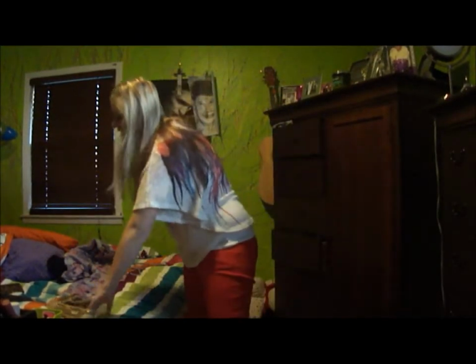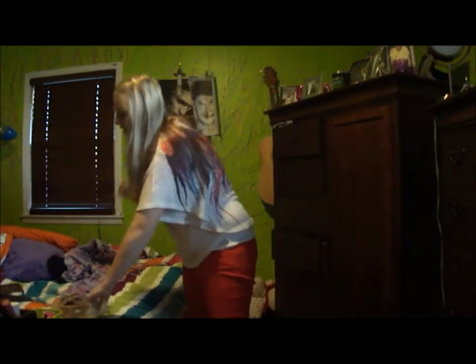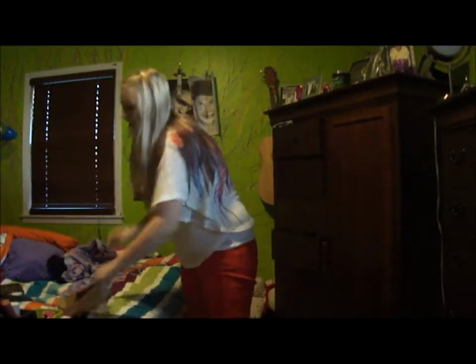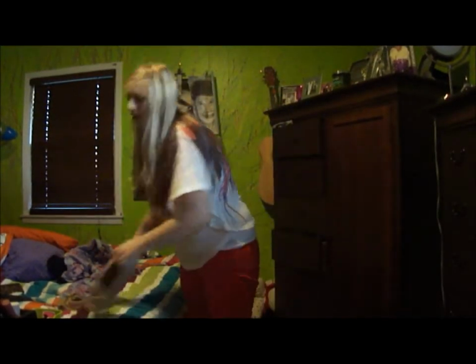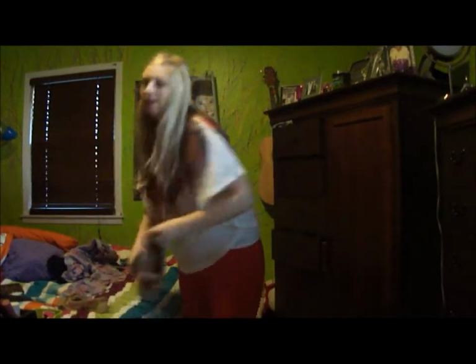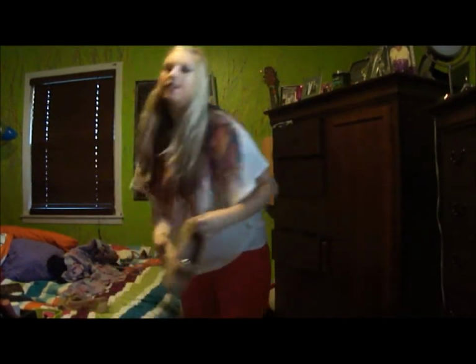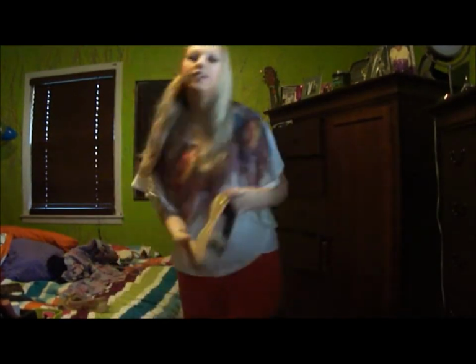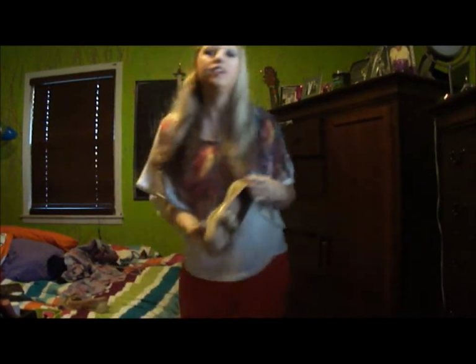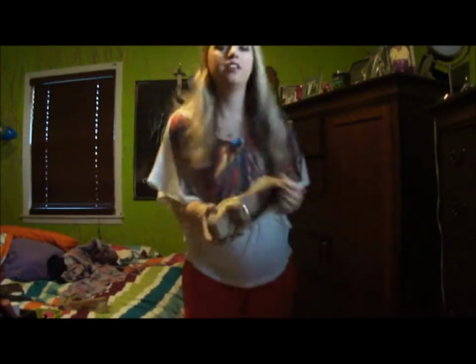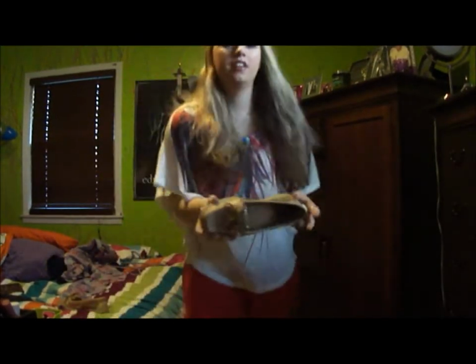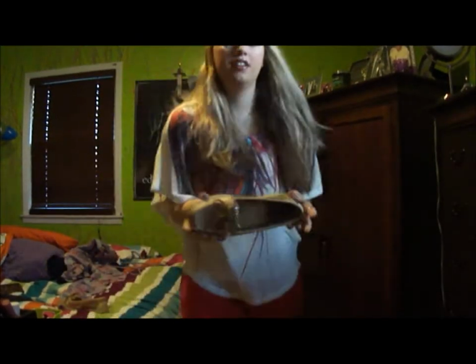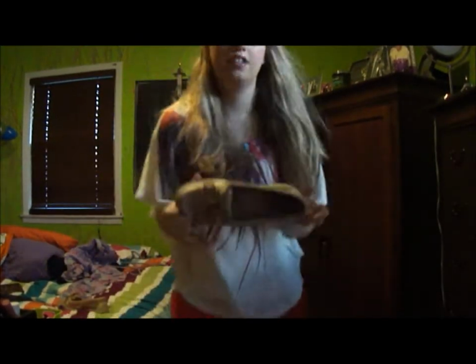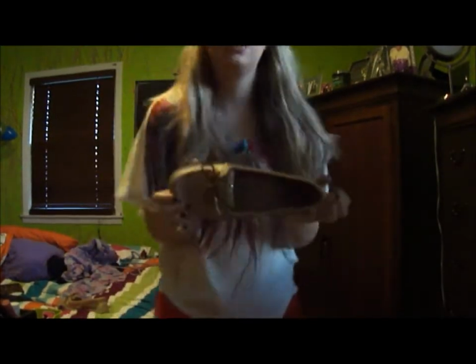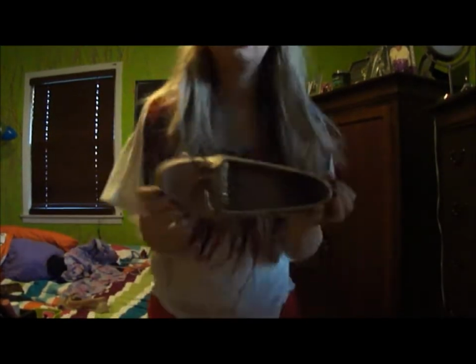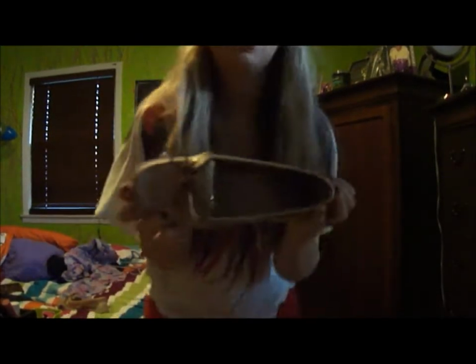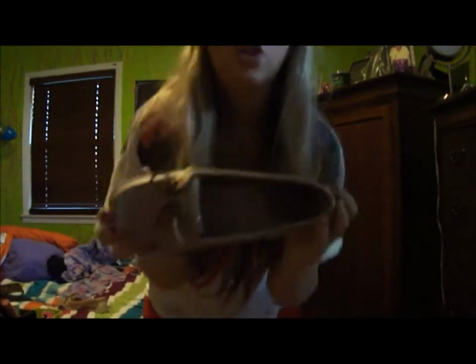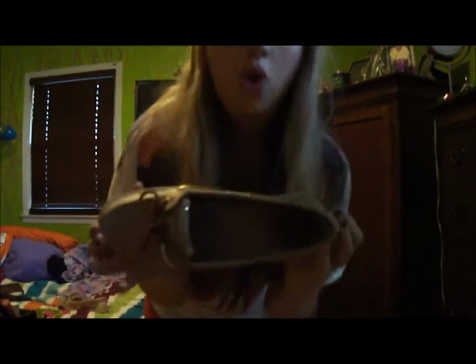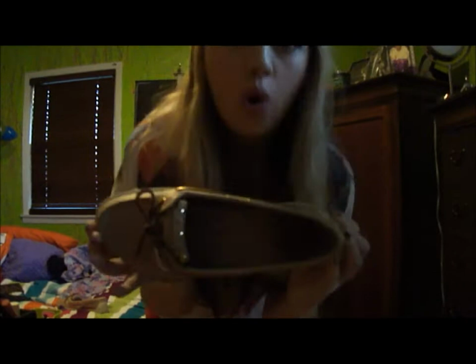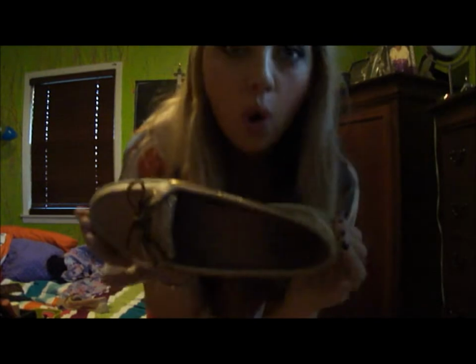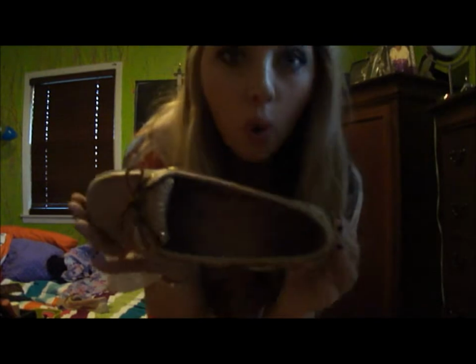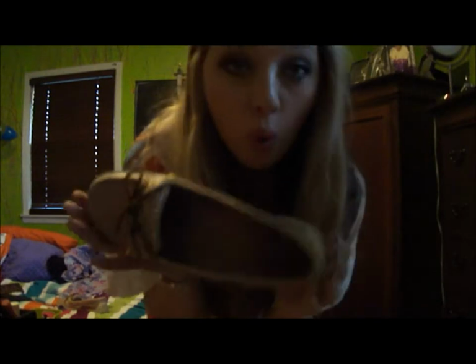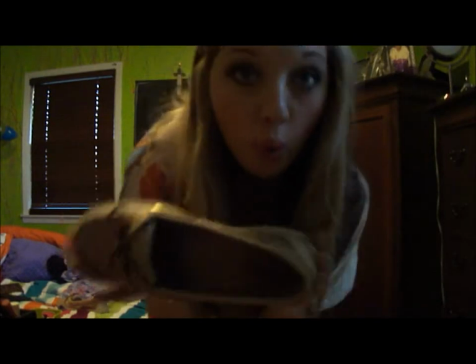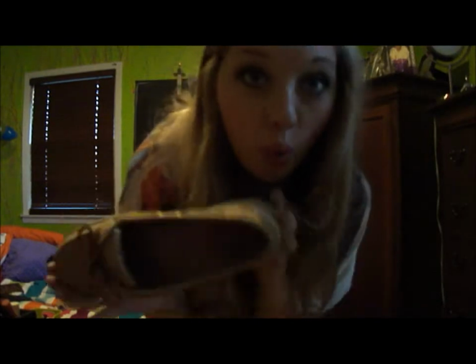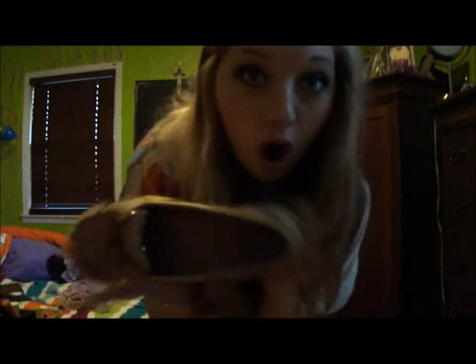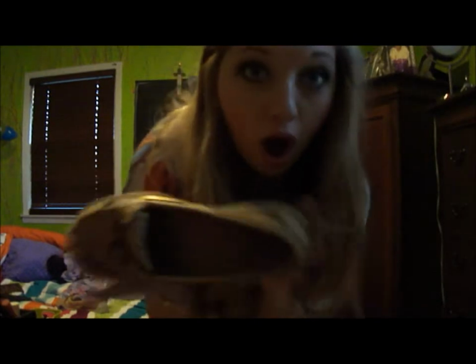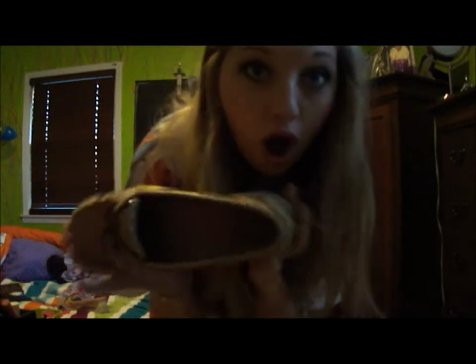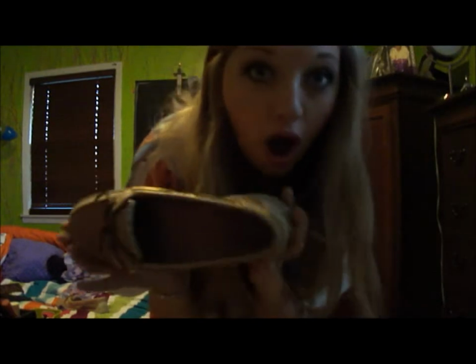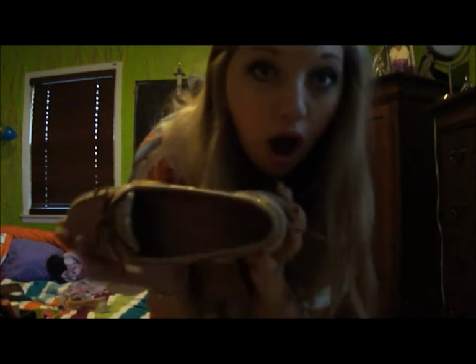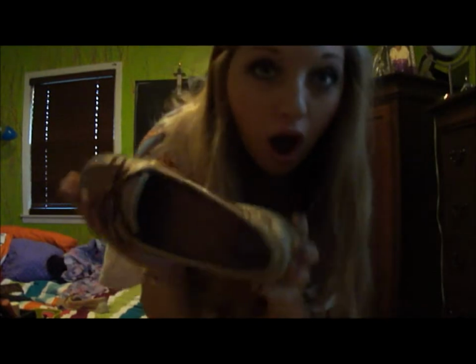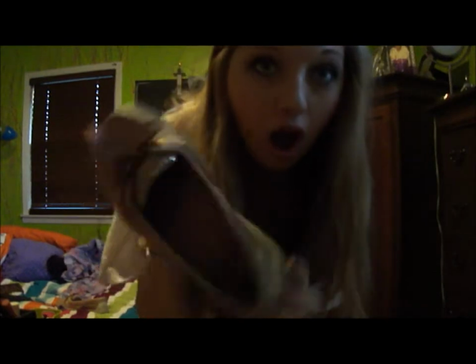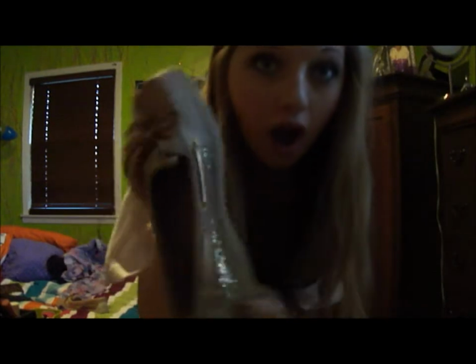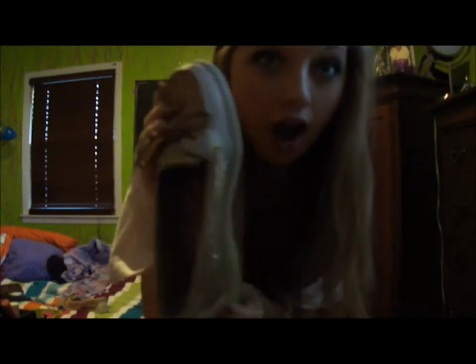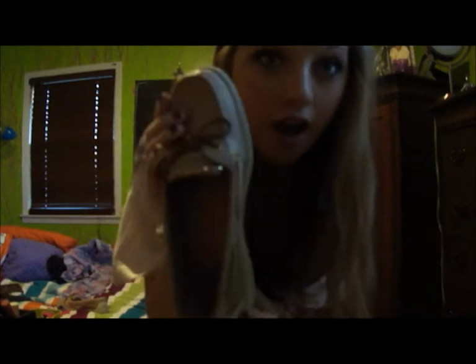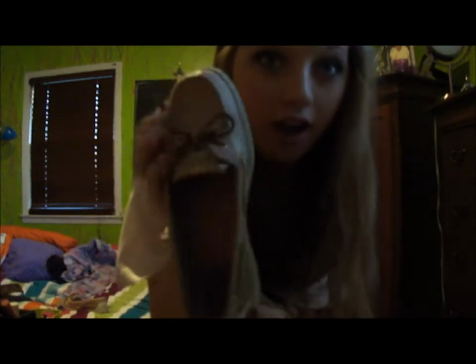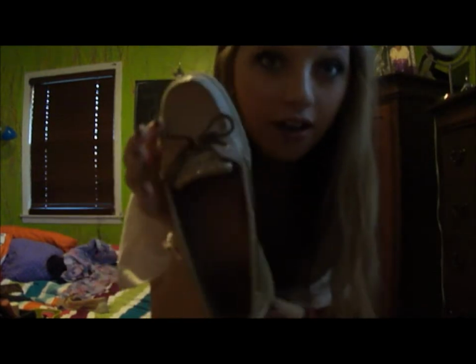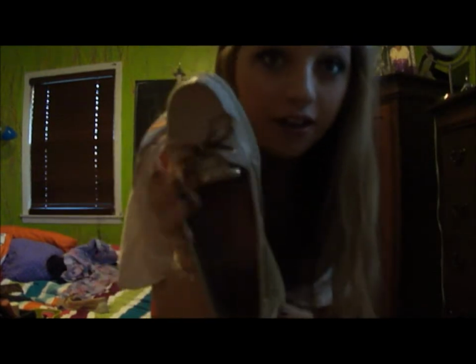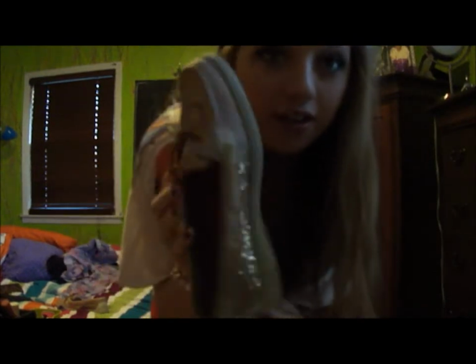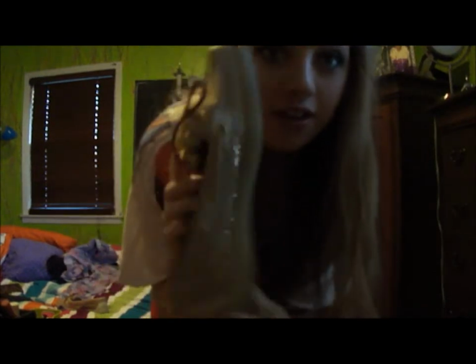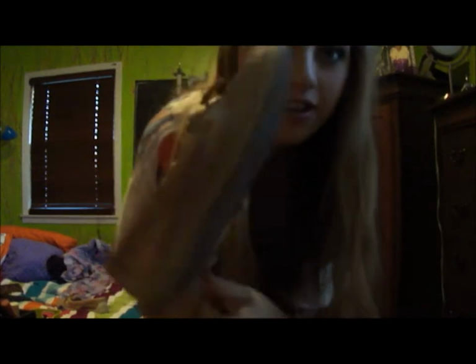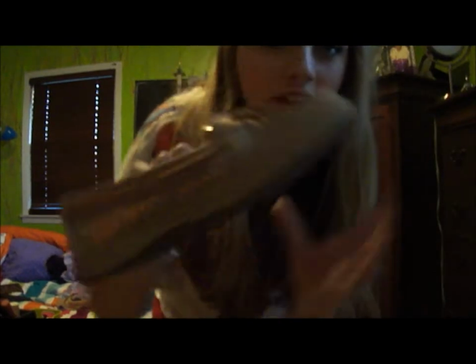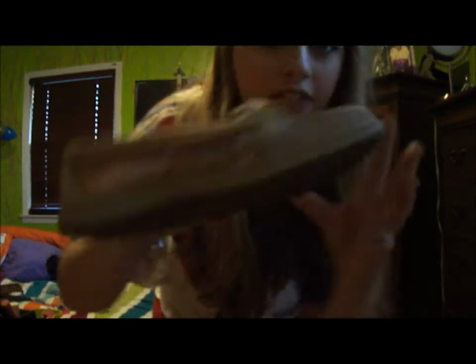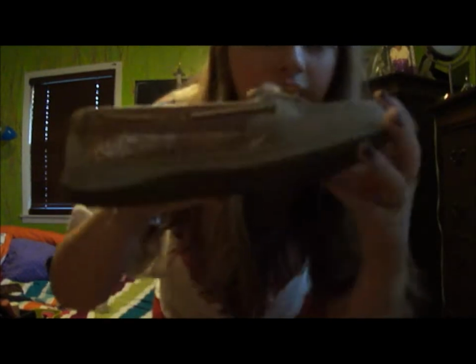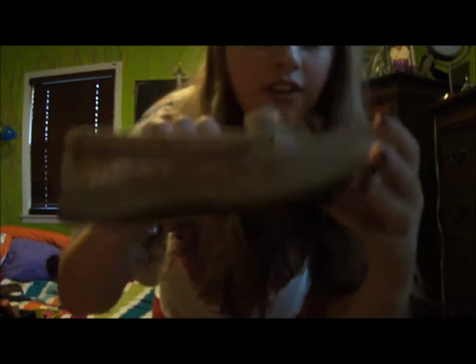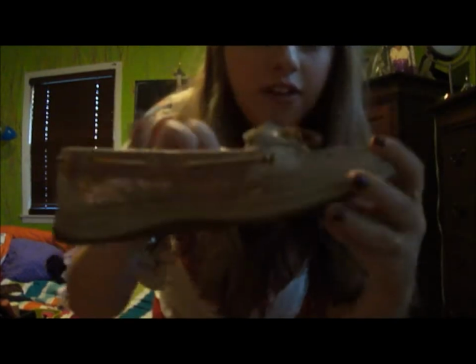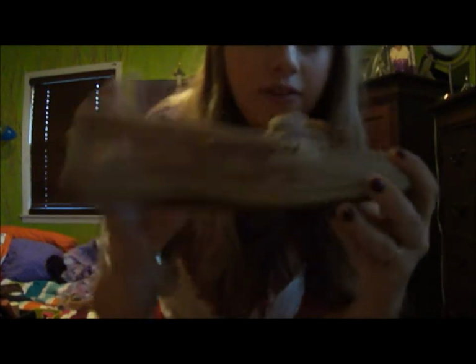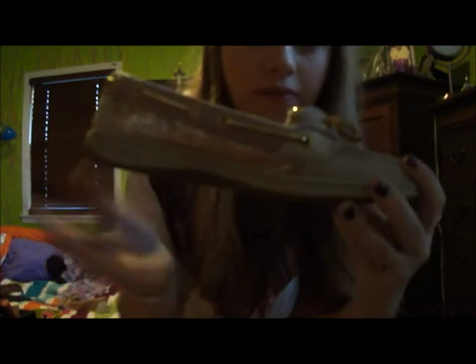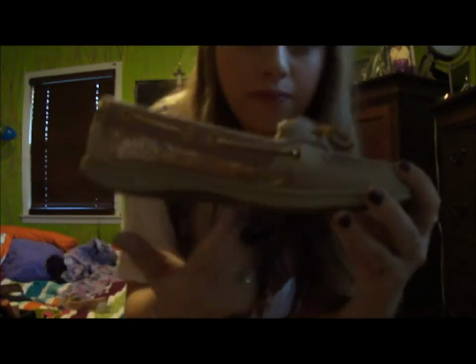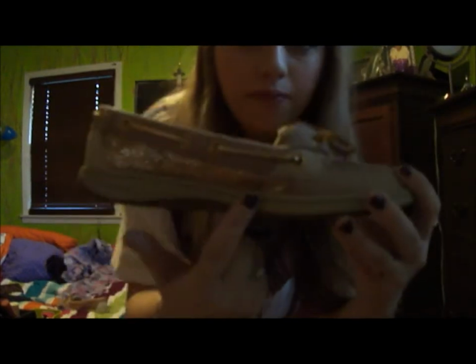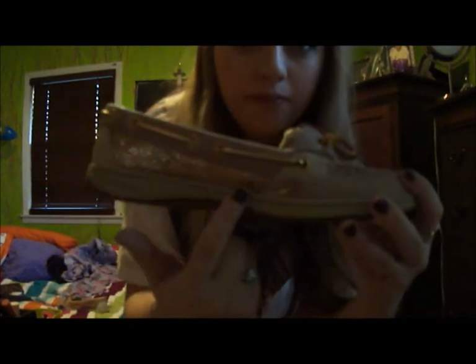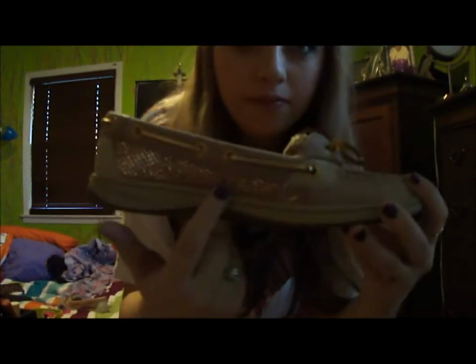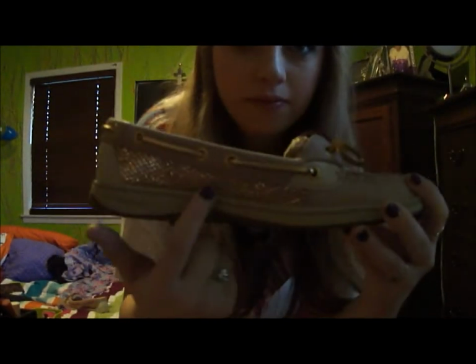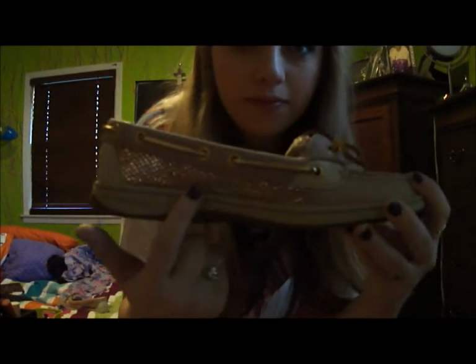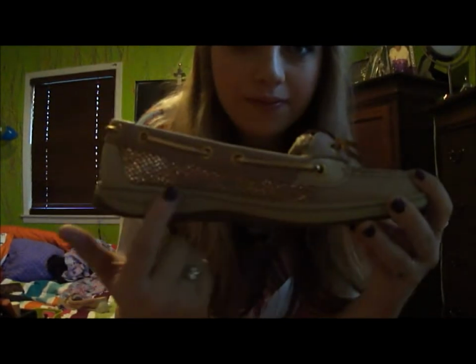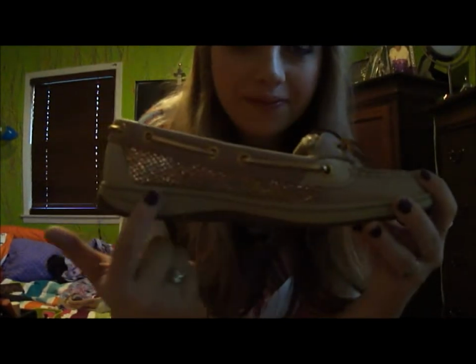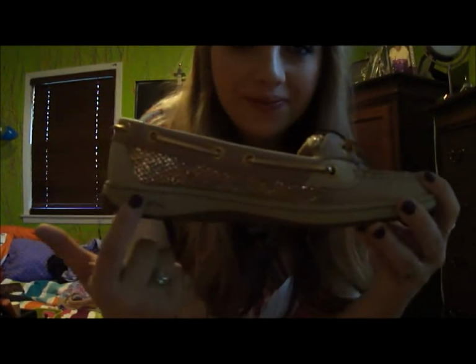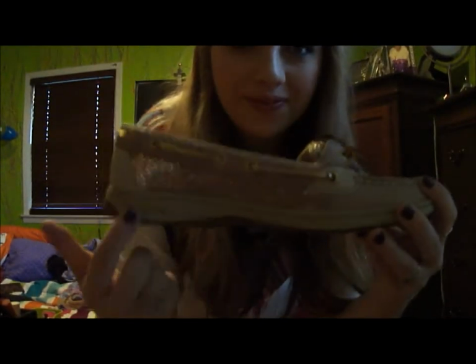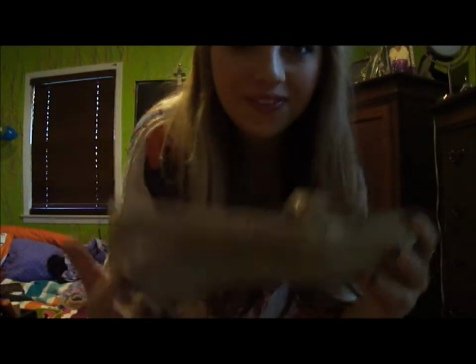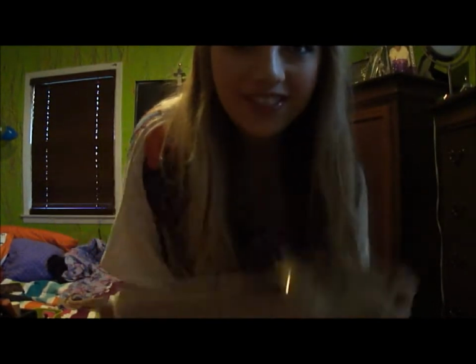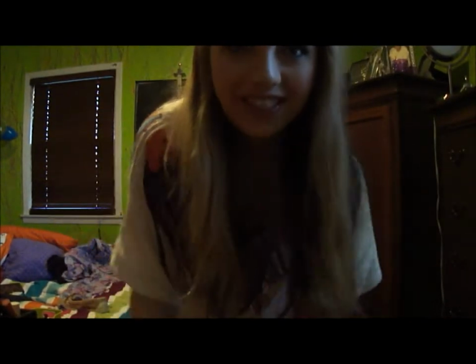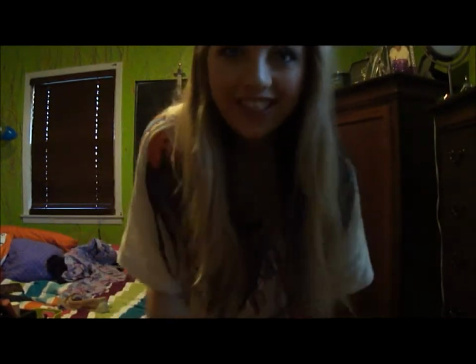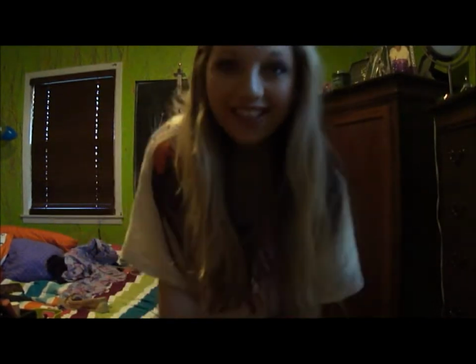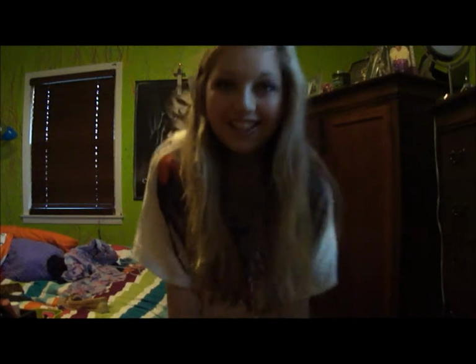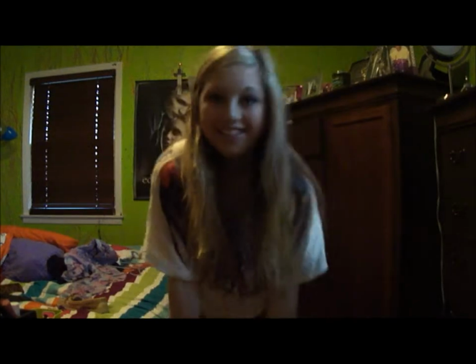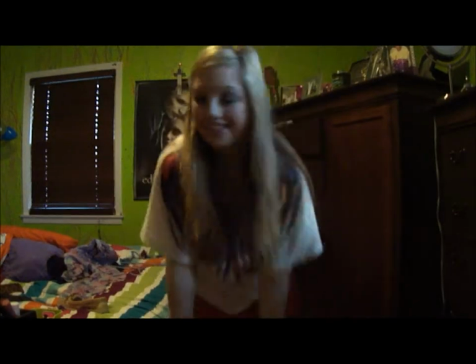I'm wearing my Sperry's, which are gold on the side, and I'm so obsessed with them. They're so awesome. If you haven't tried Sperry's, they're awesome.